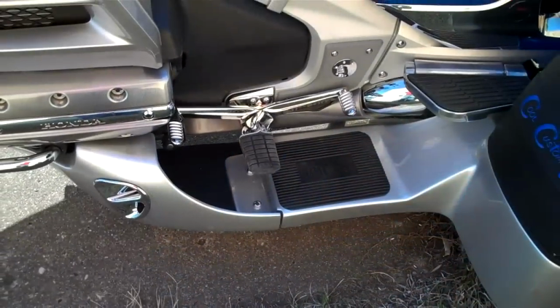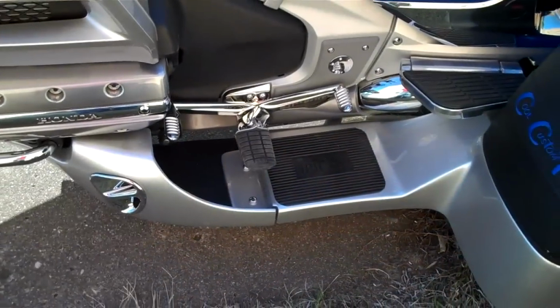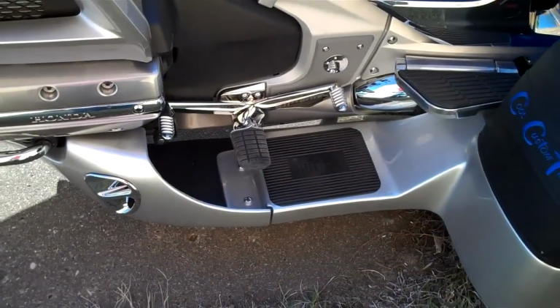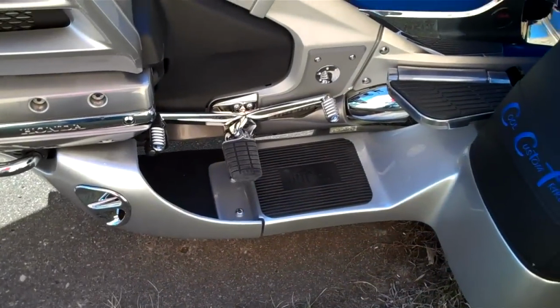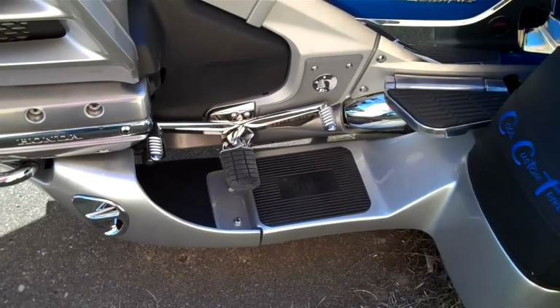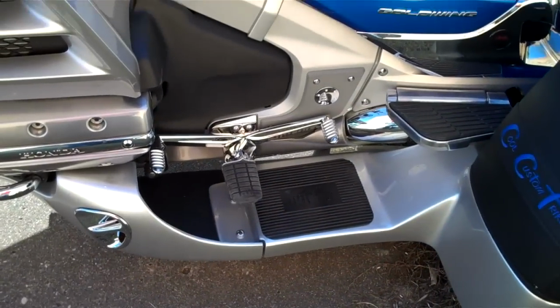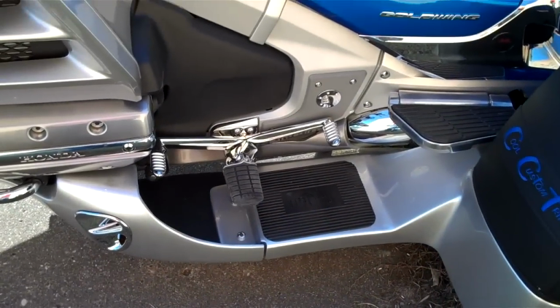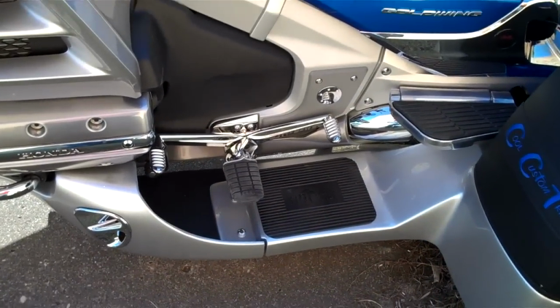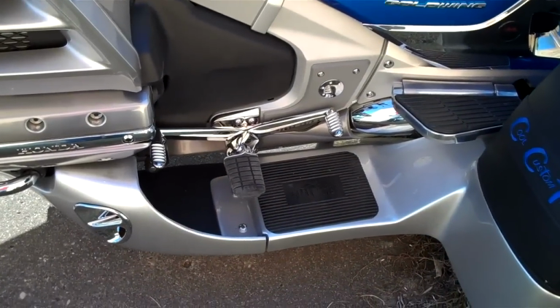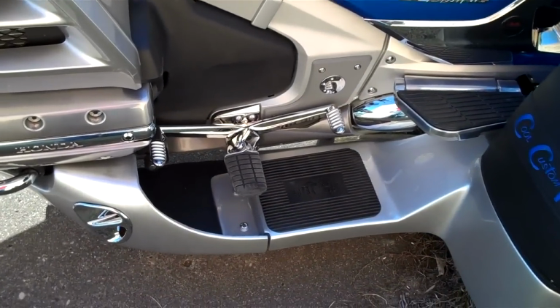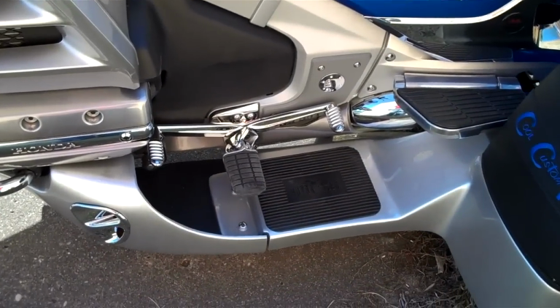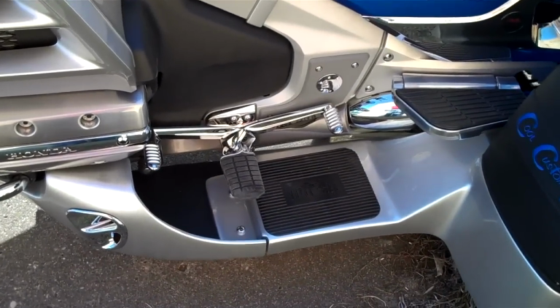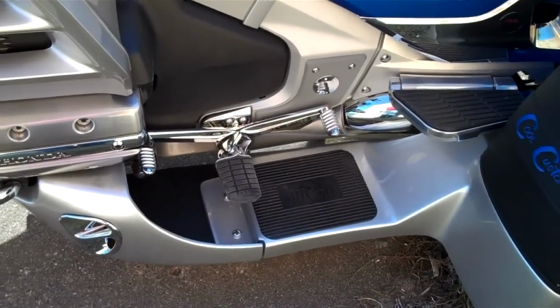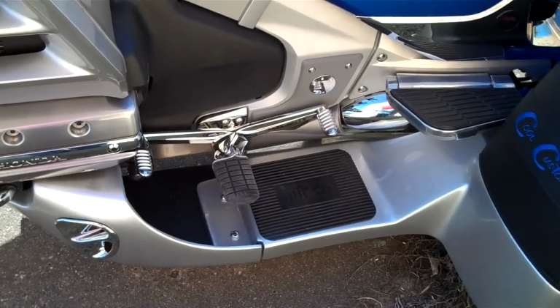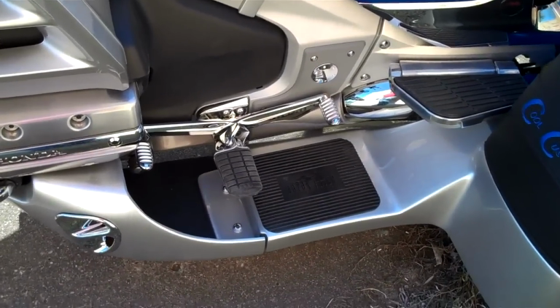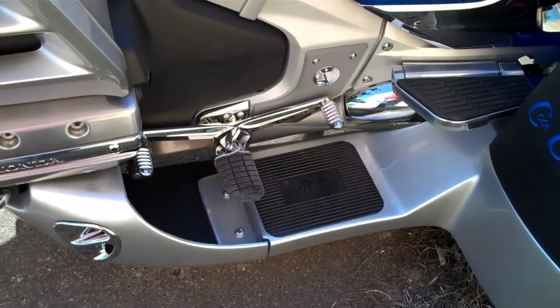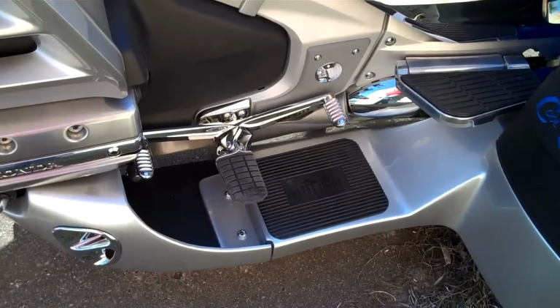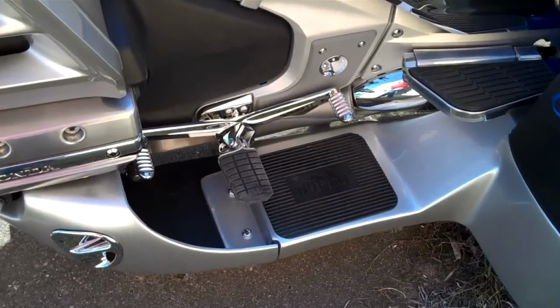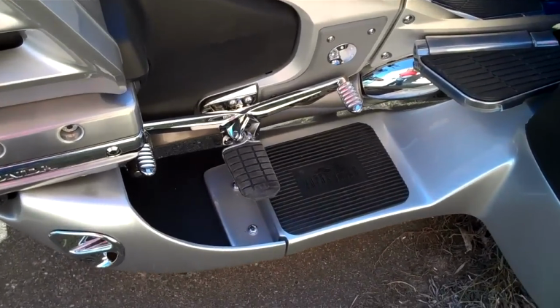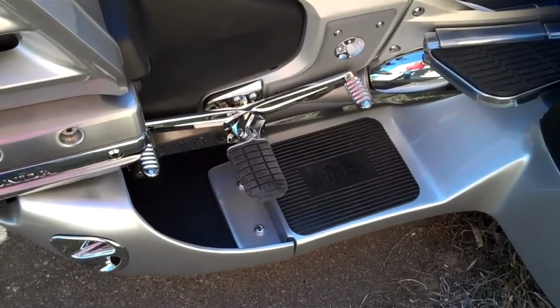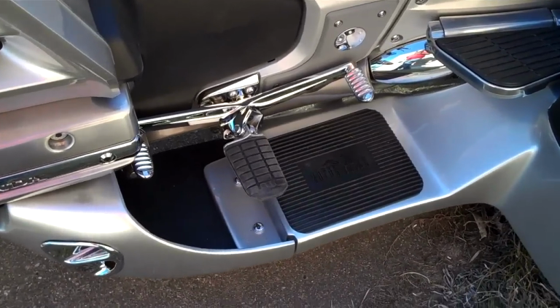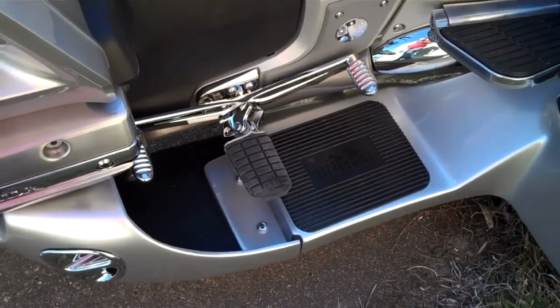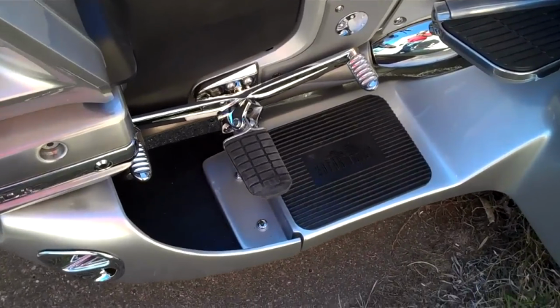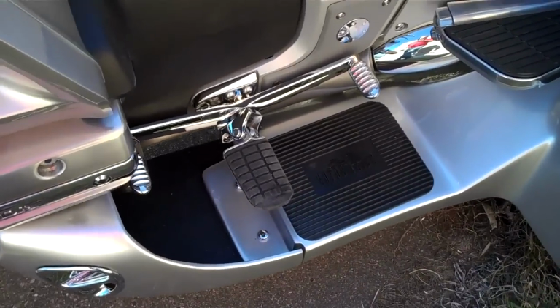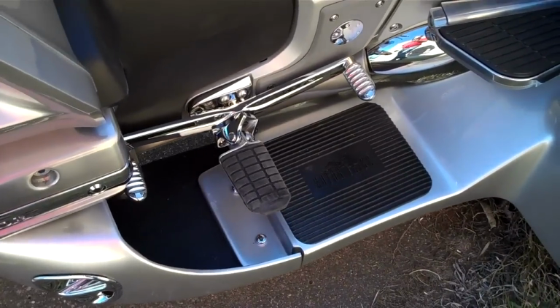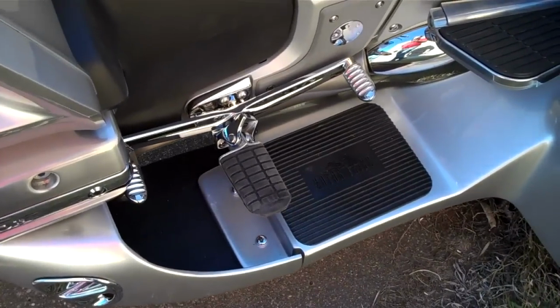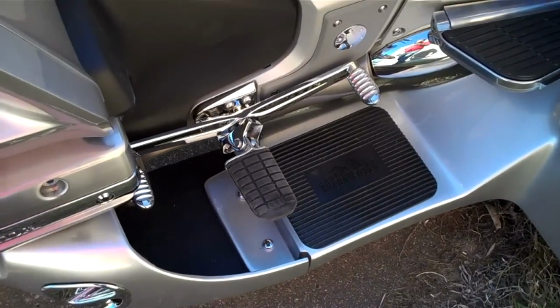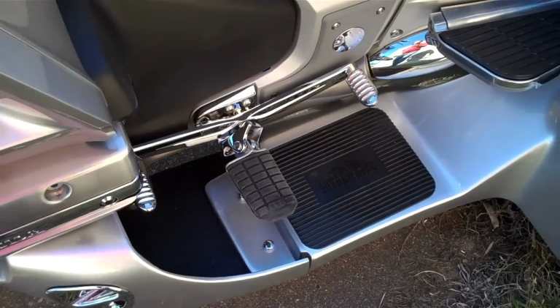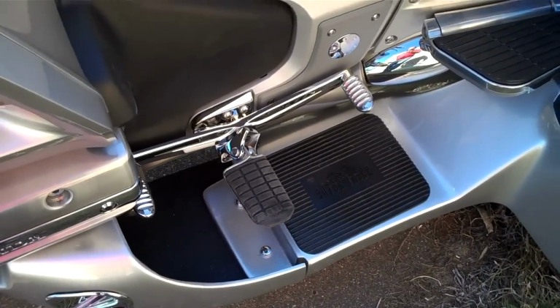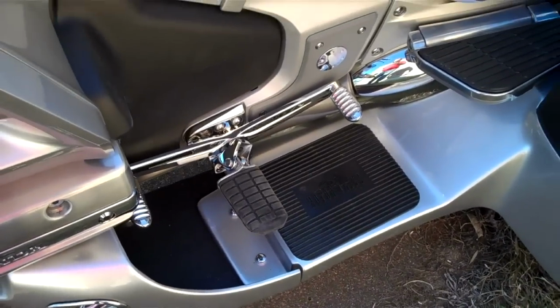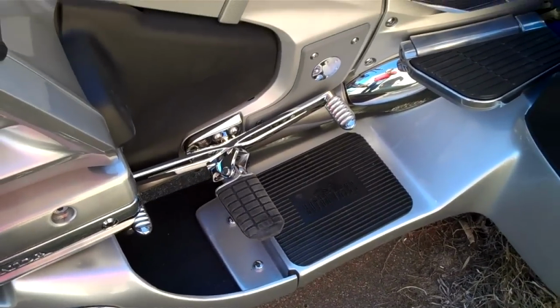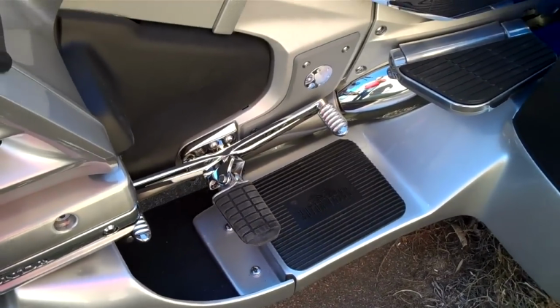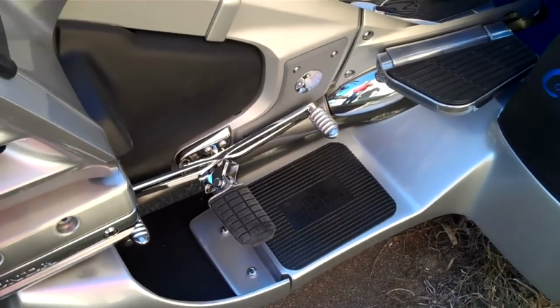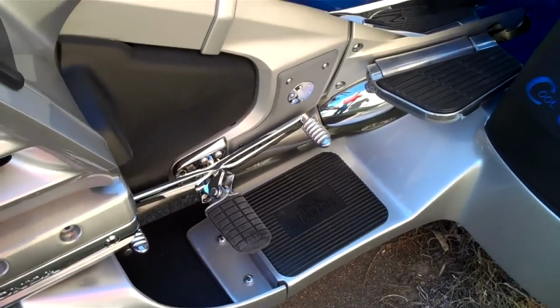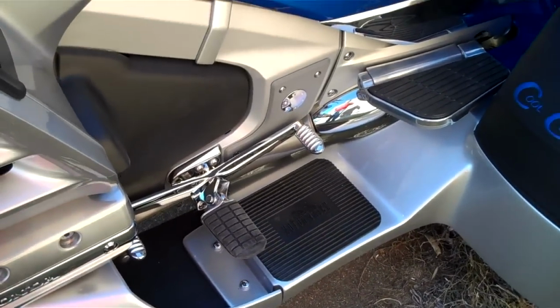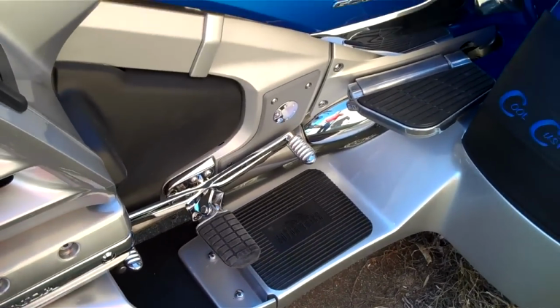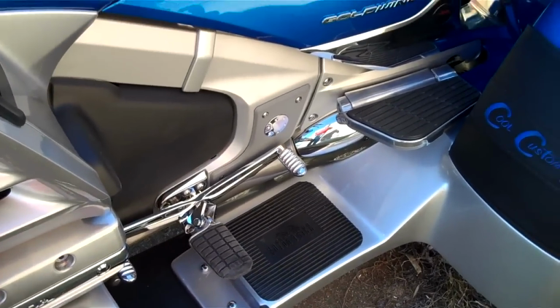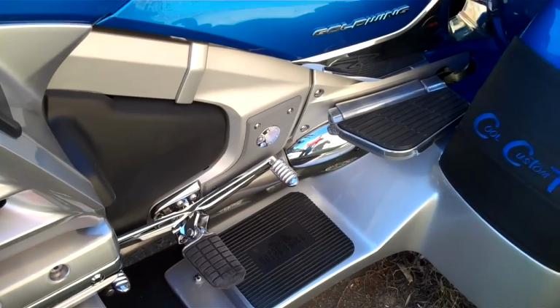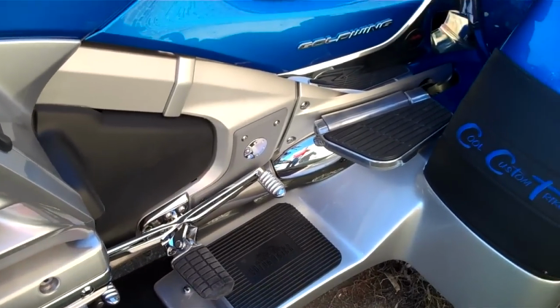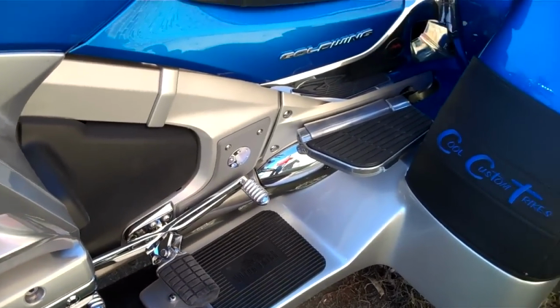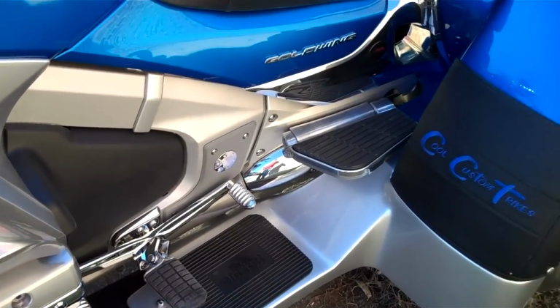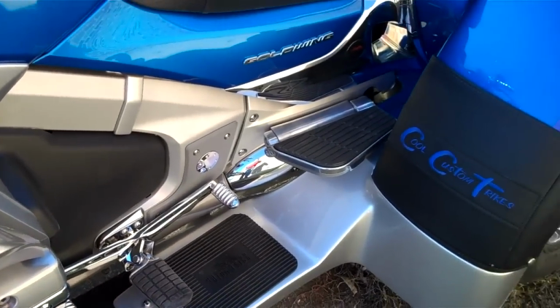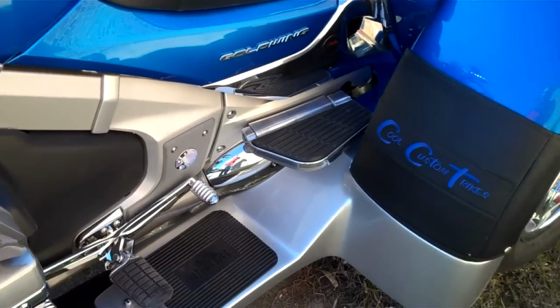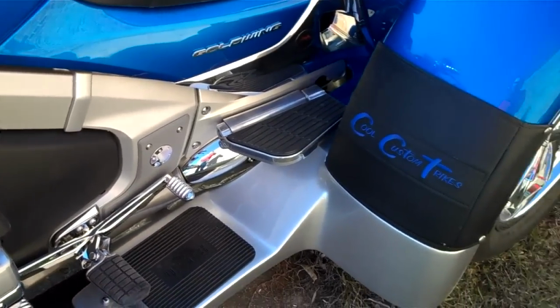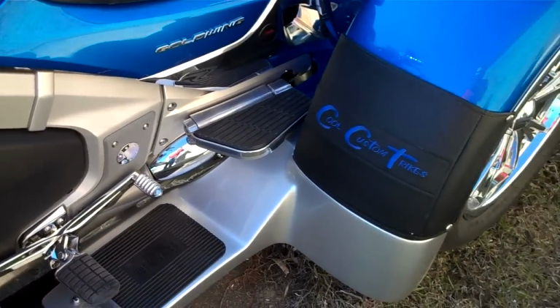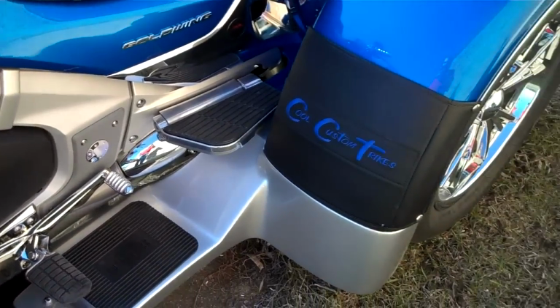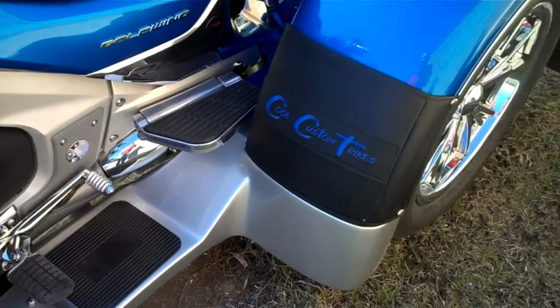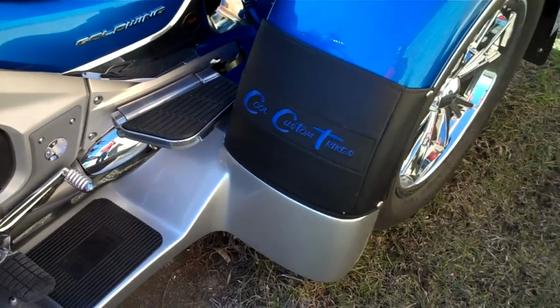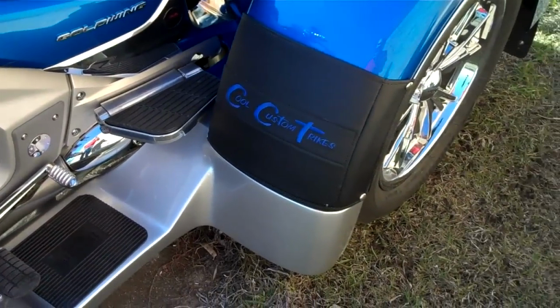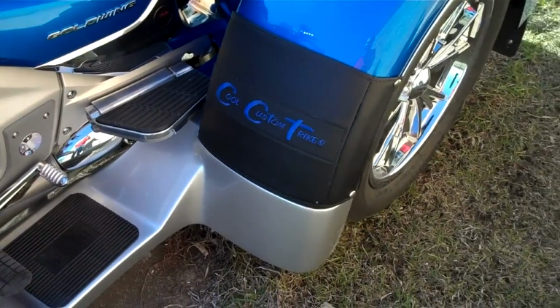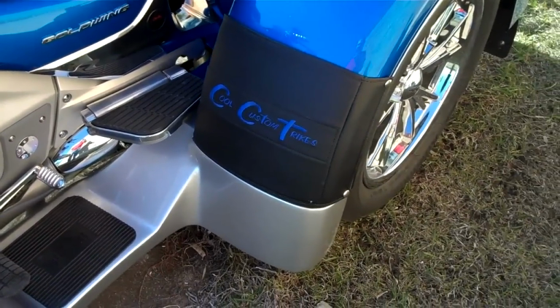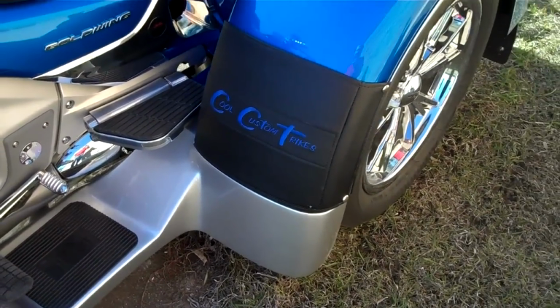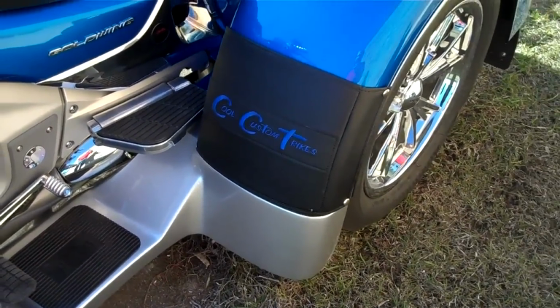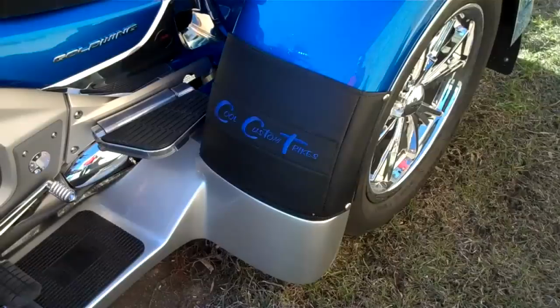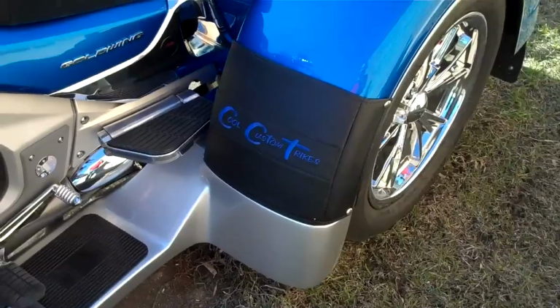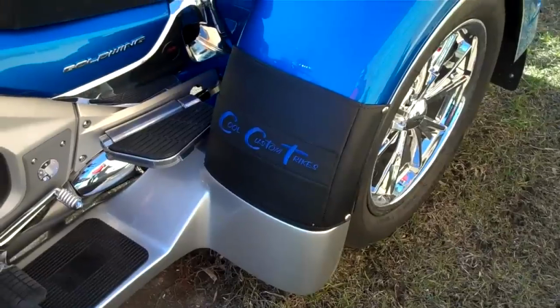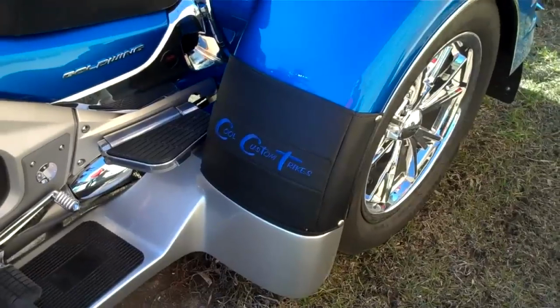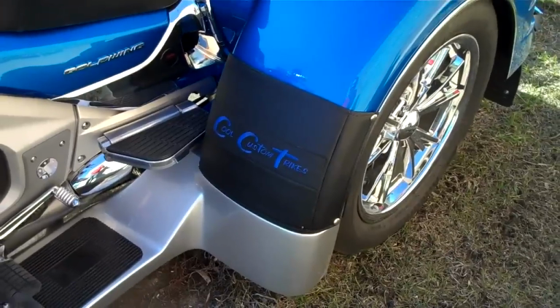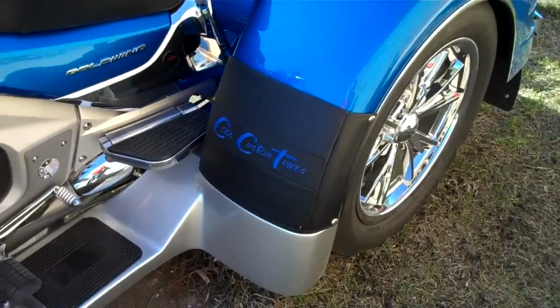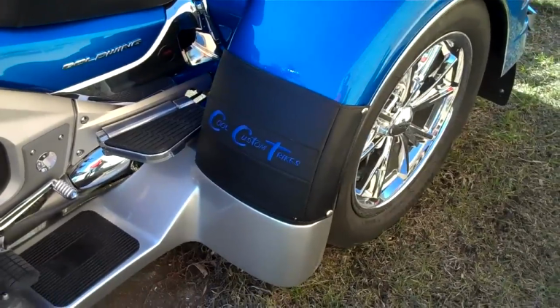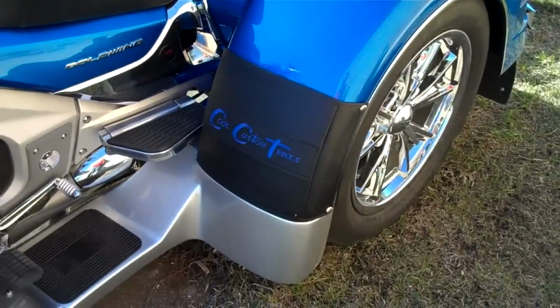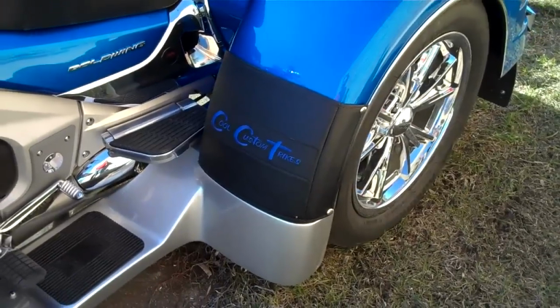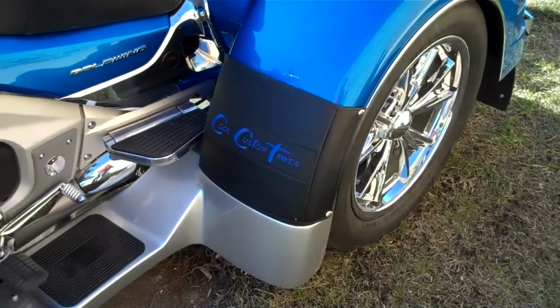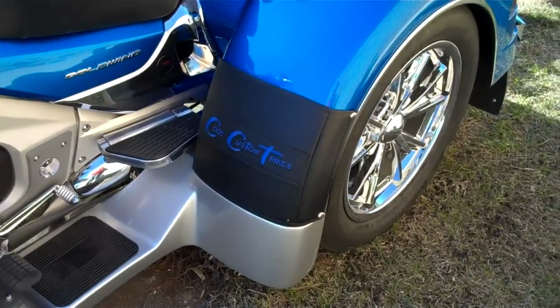It also has a heel-toe shifter on it. It's been equipped with Cirrus radio.